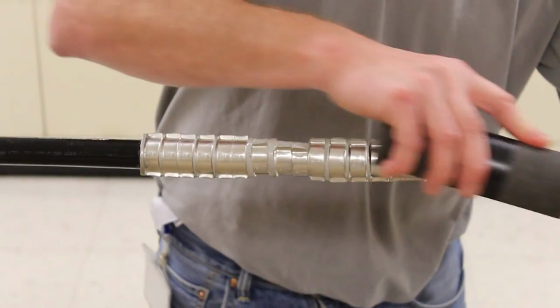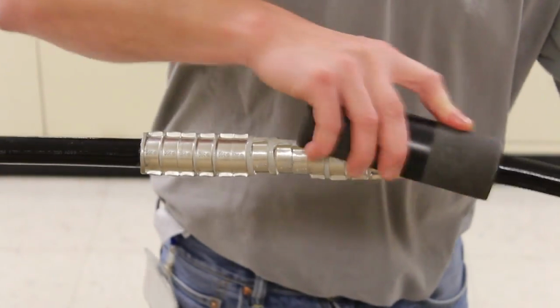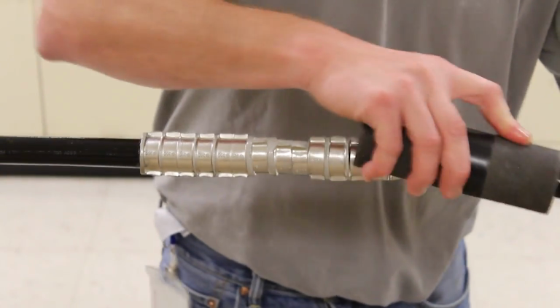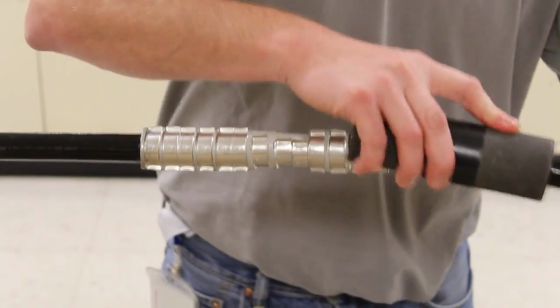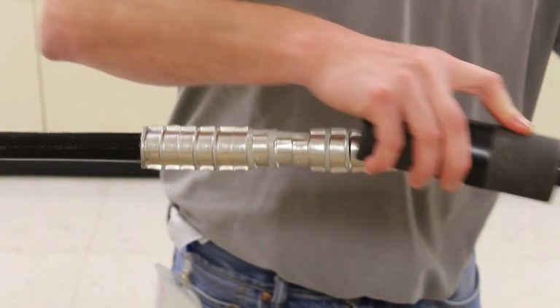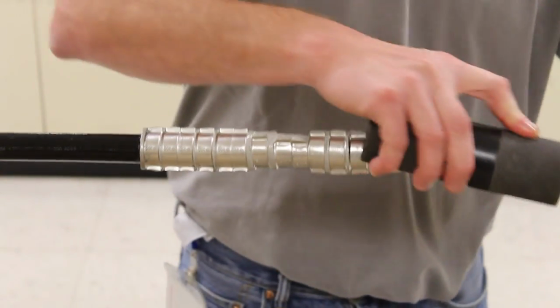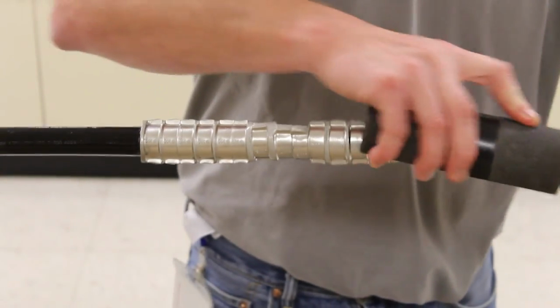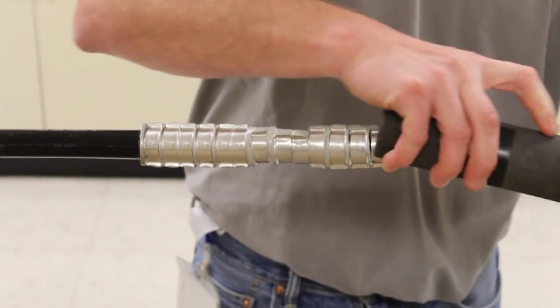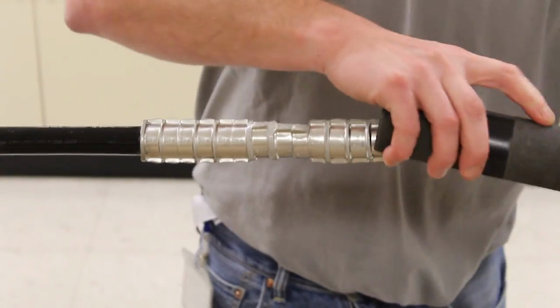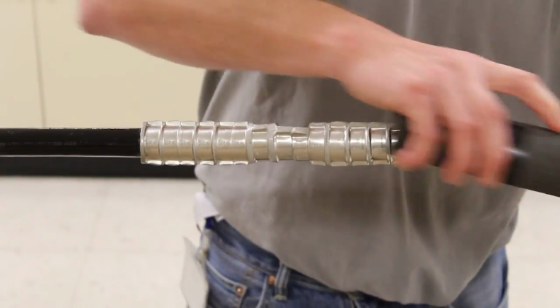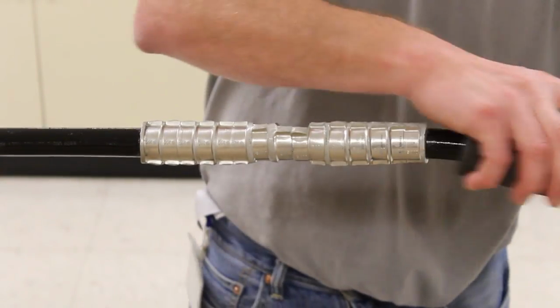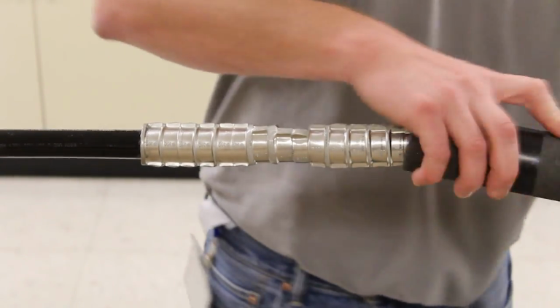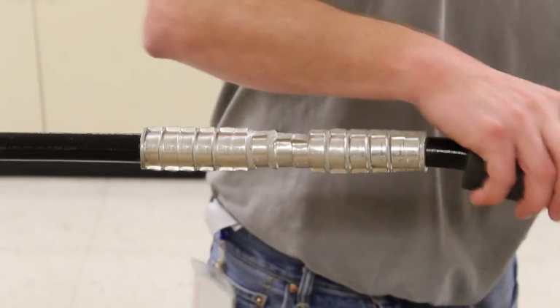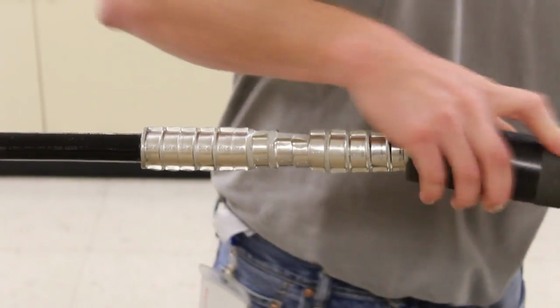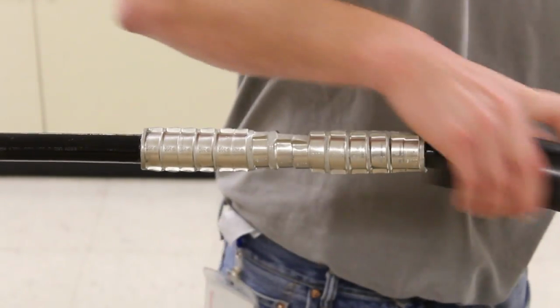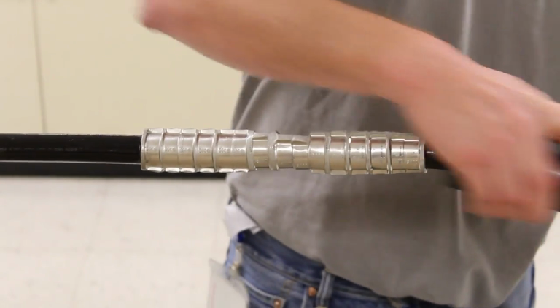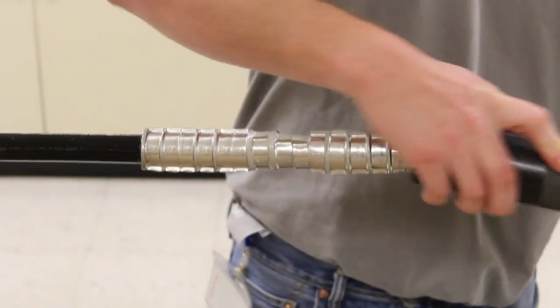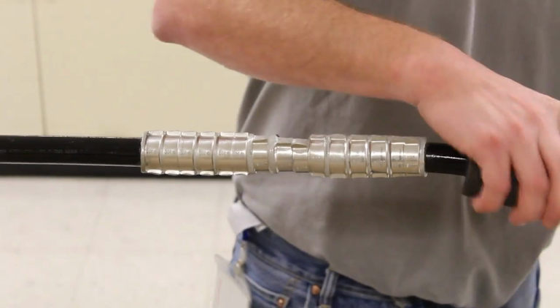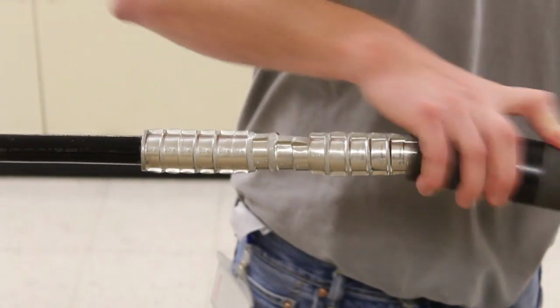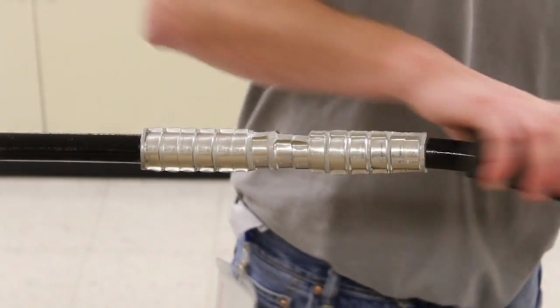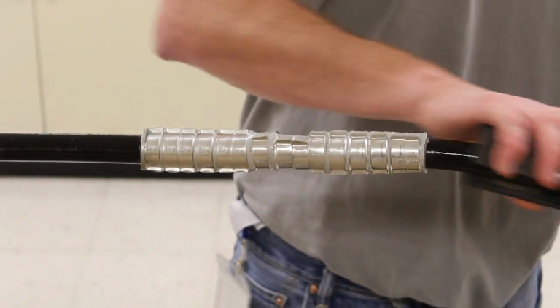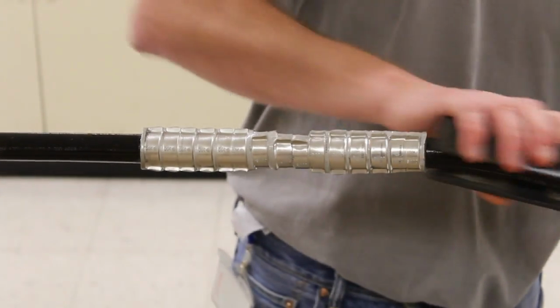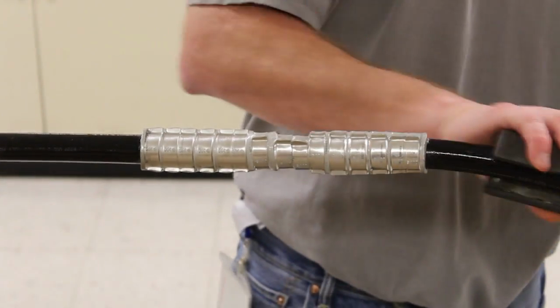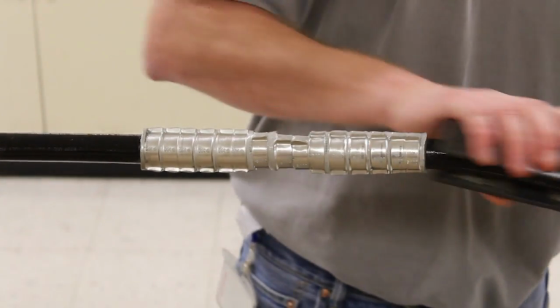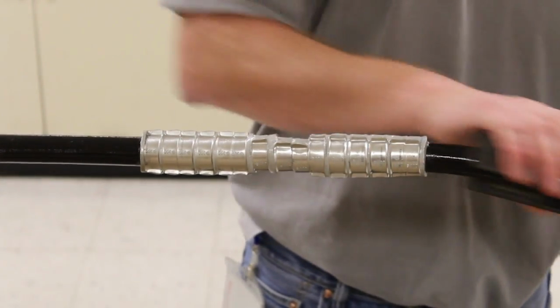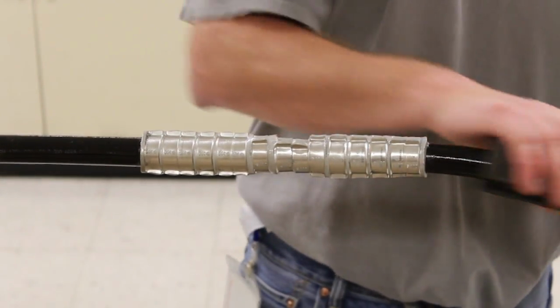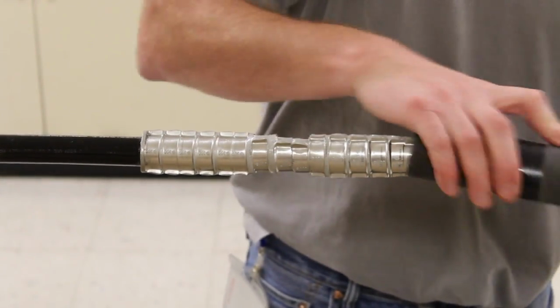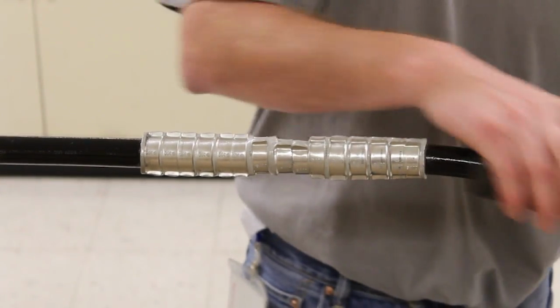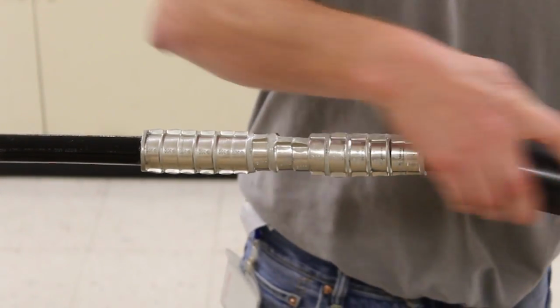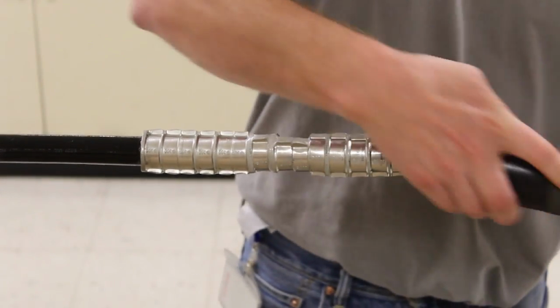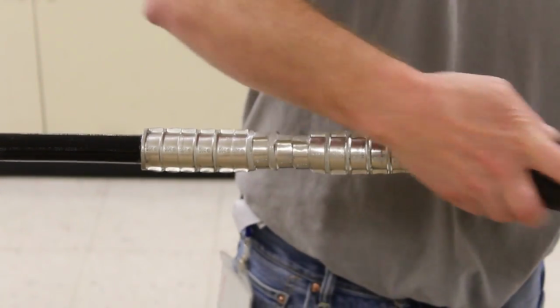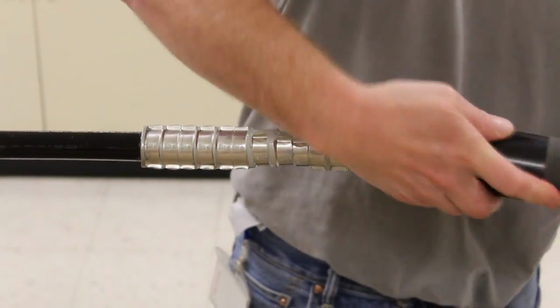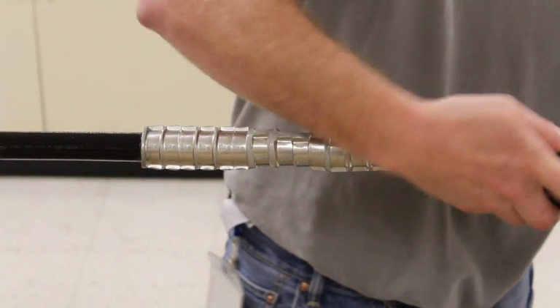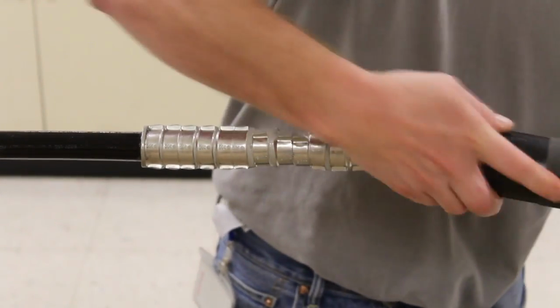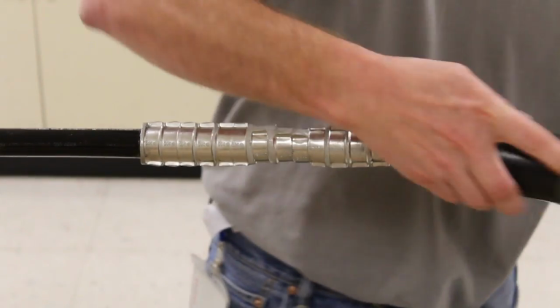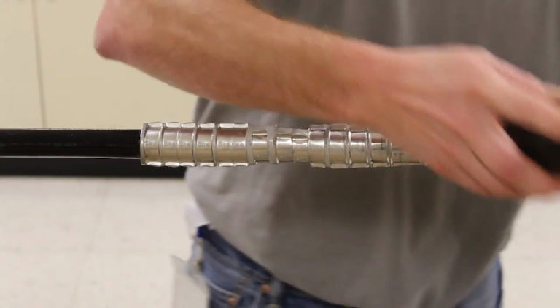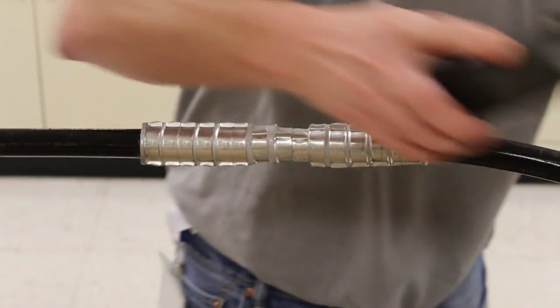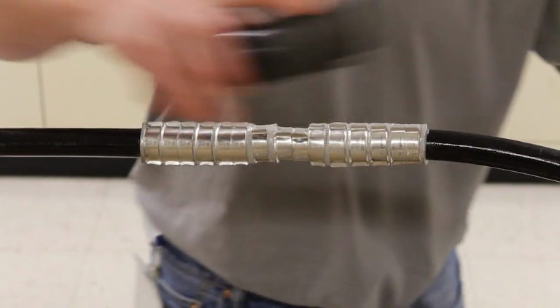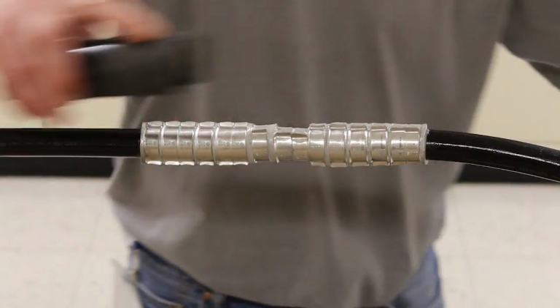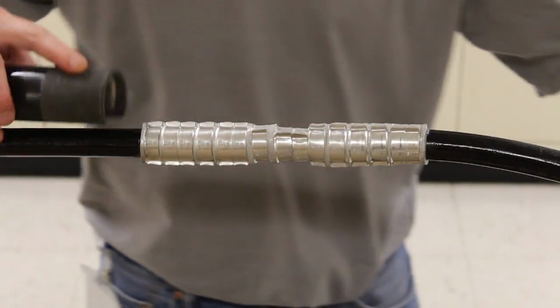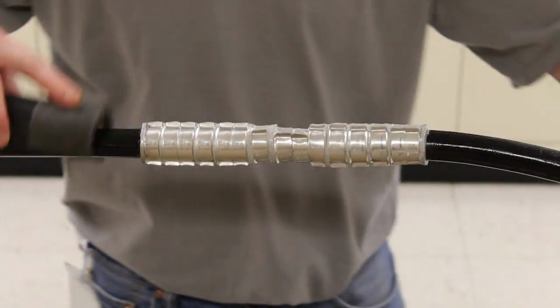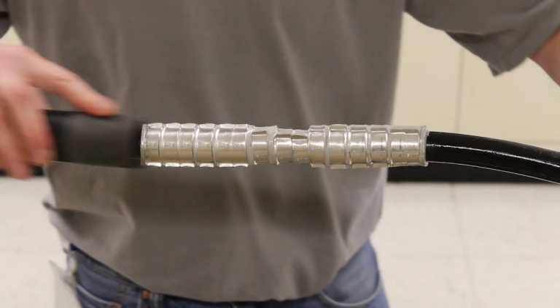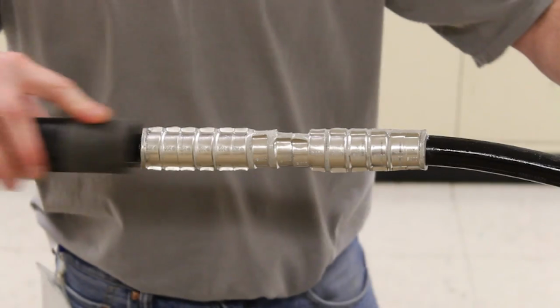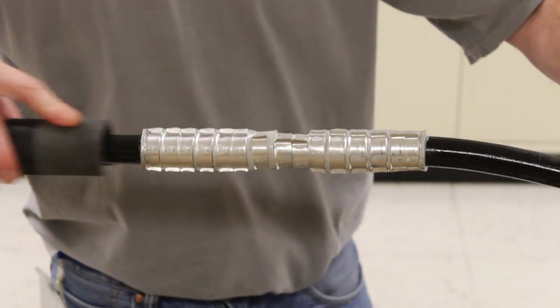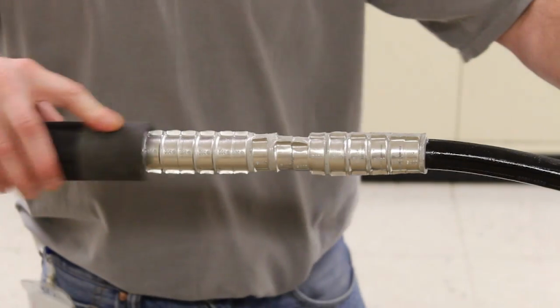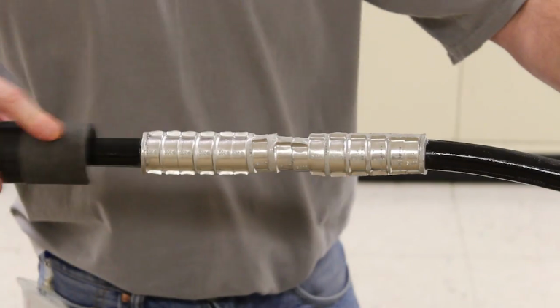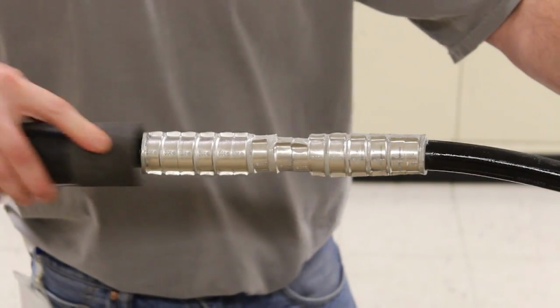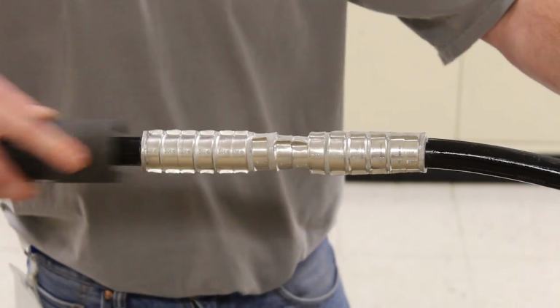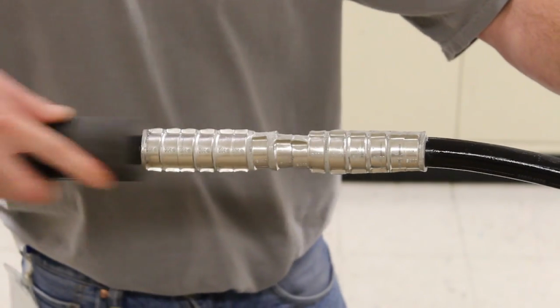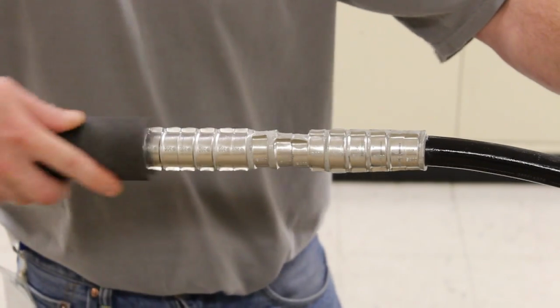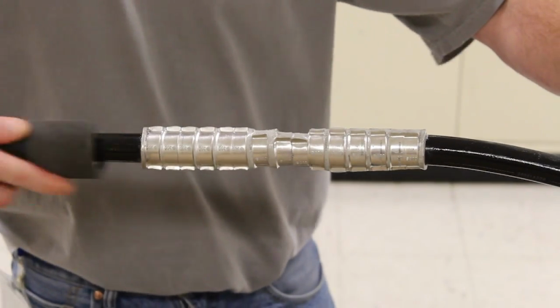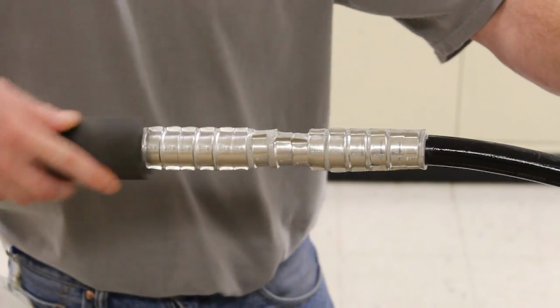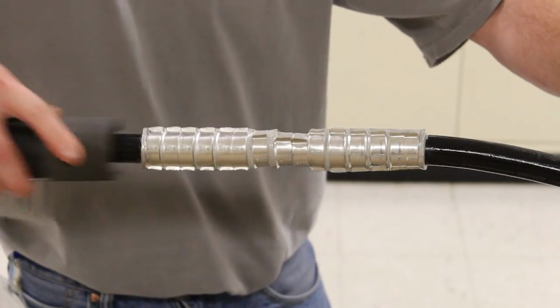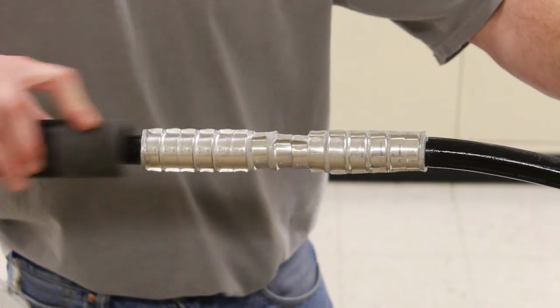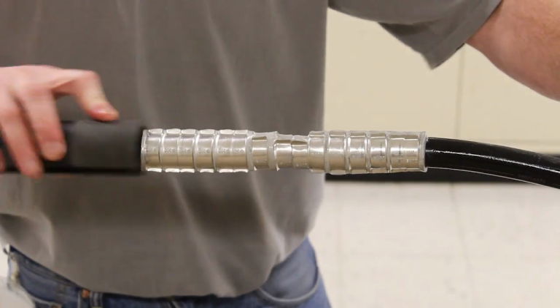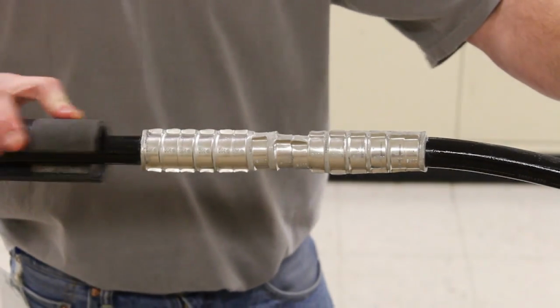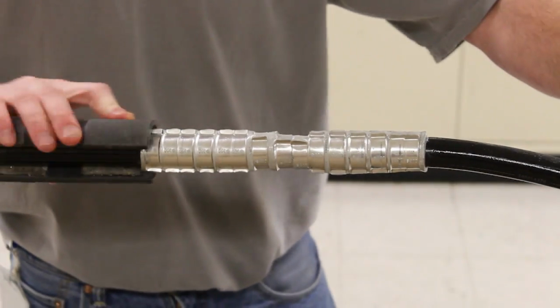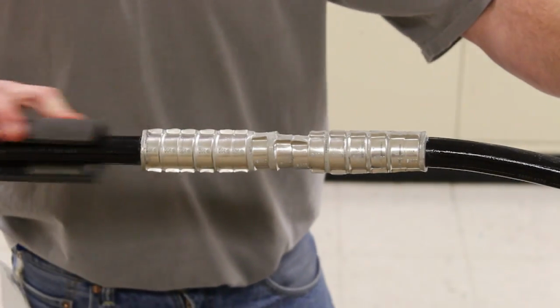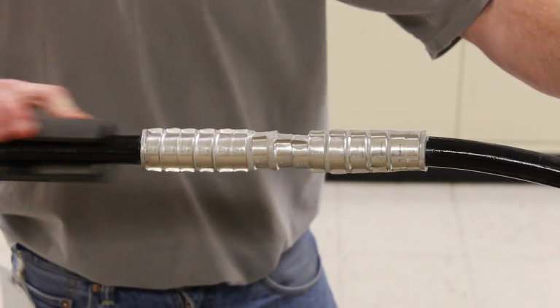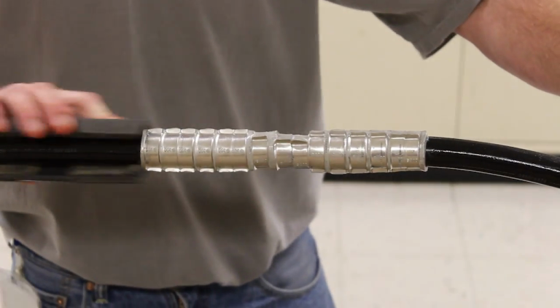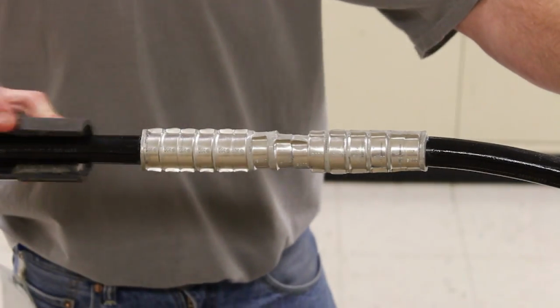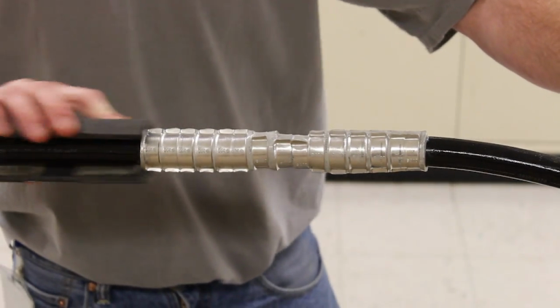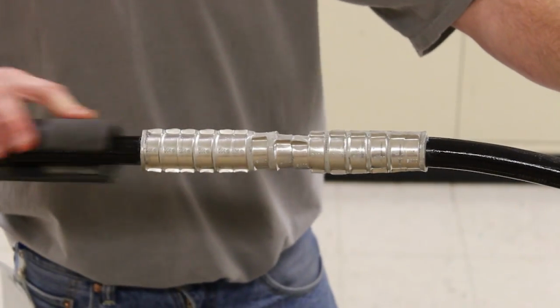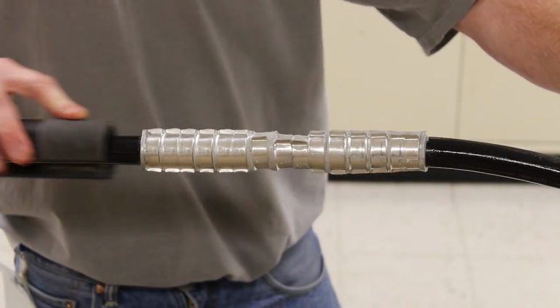Clean and lightly abrade the cable jackets in the area to be protected. Ensure the connector is free from any burrs and sharp edges.